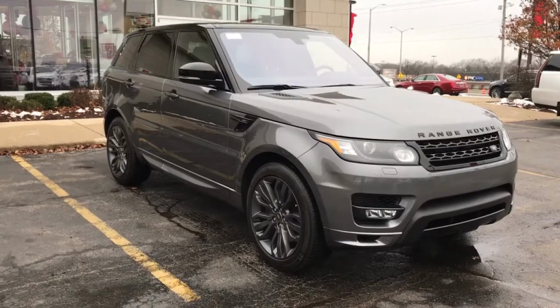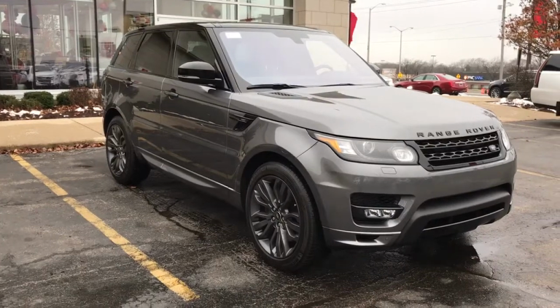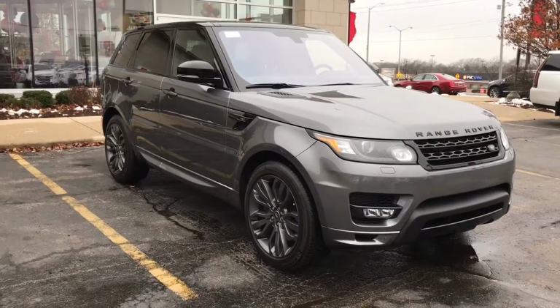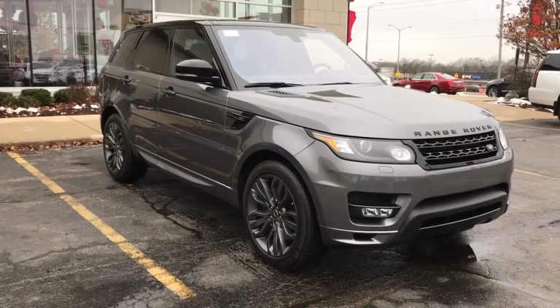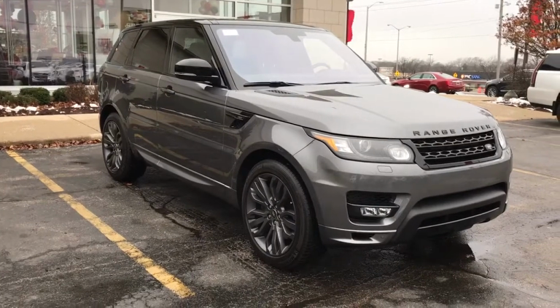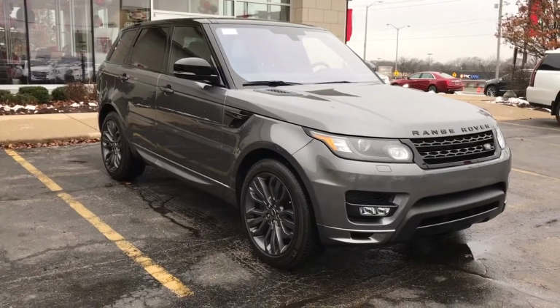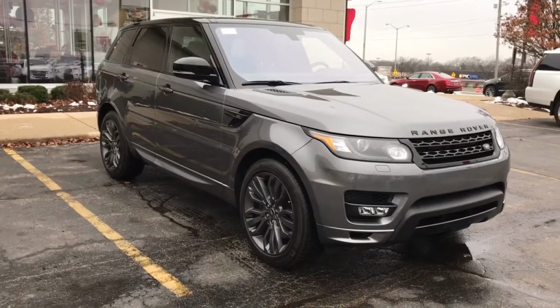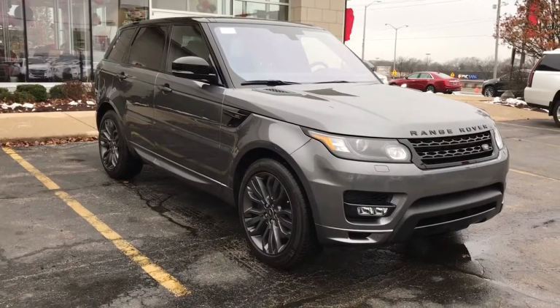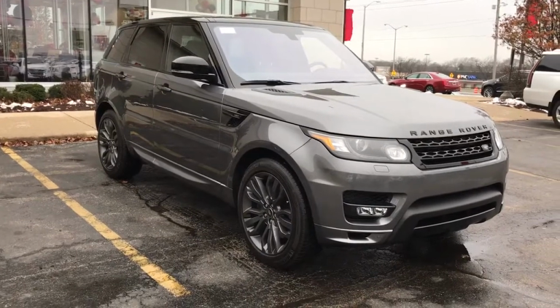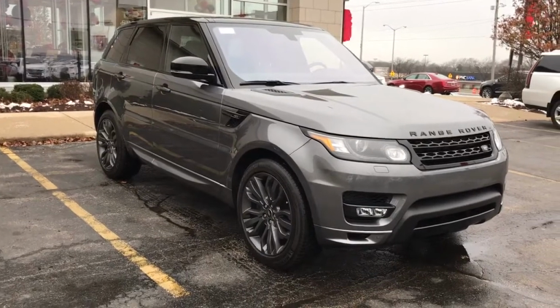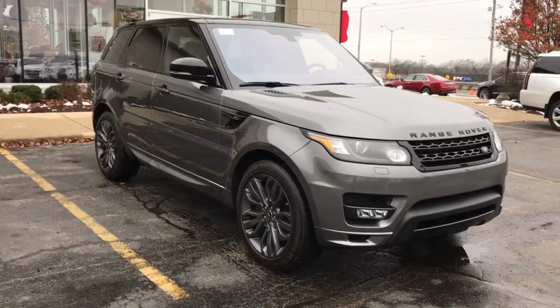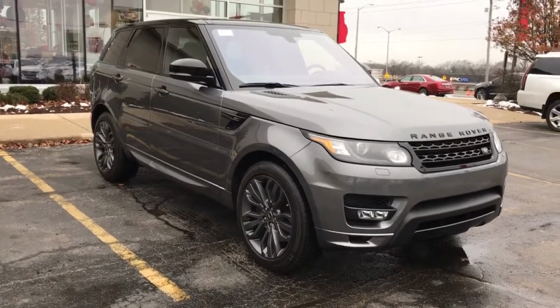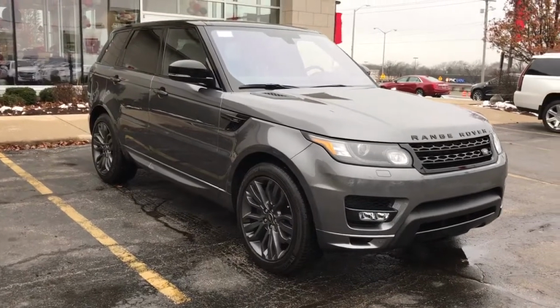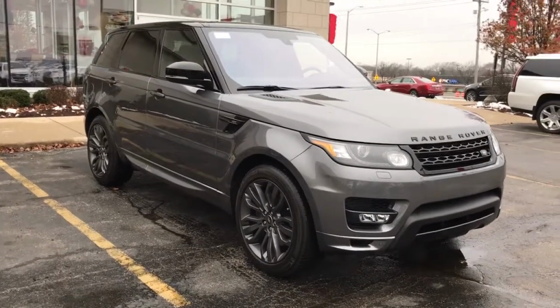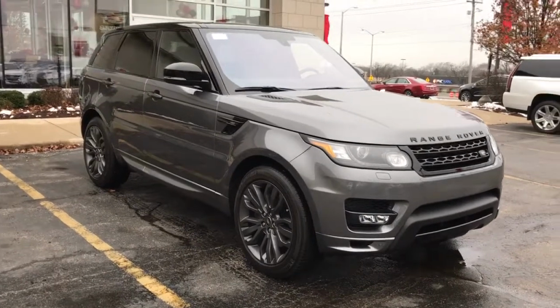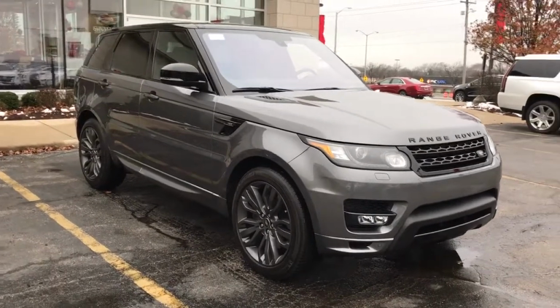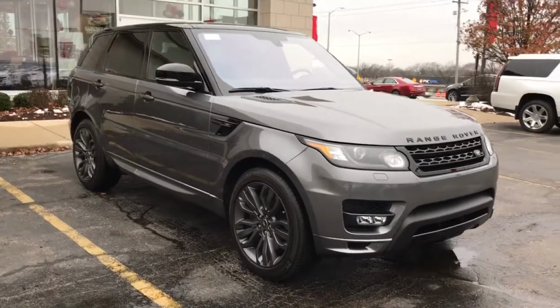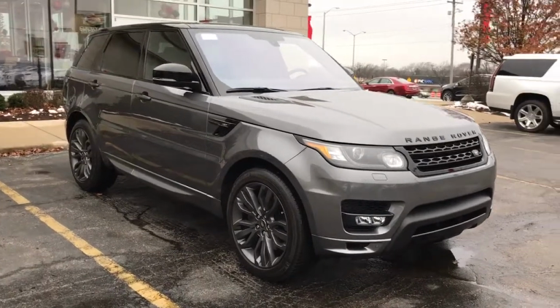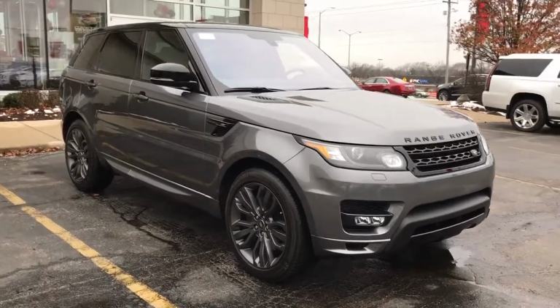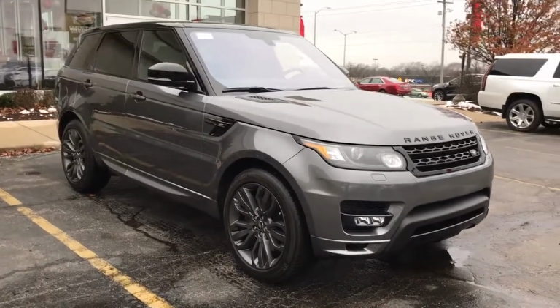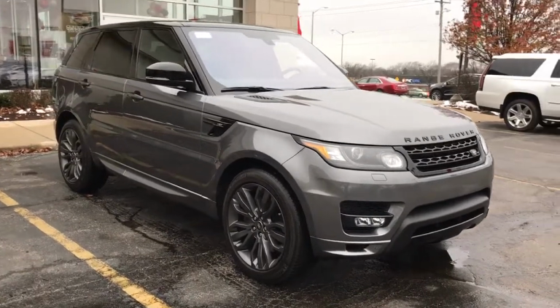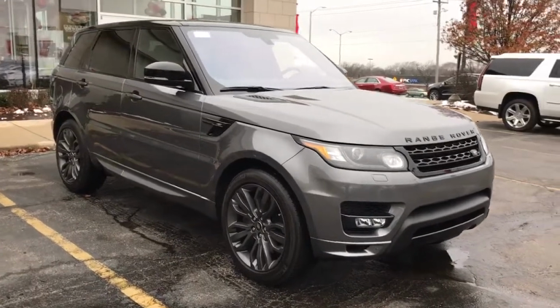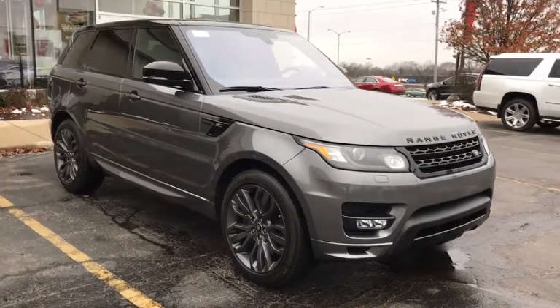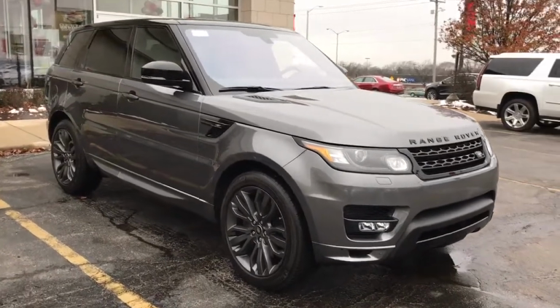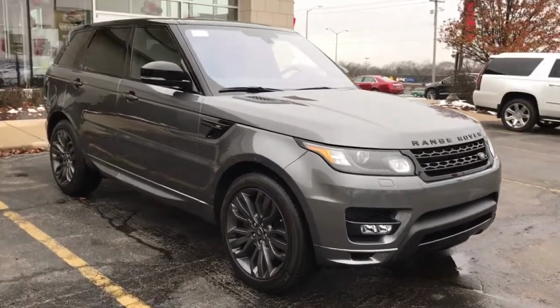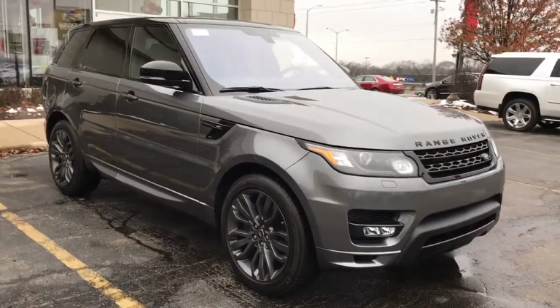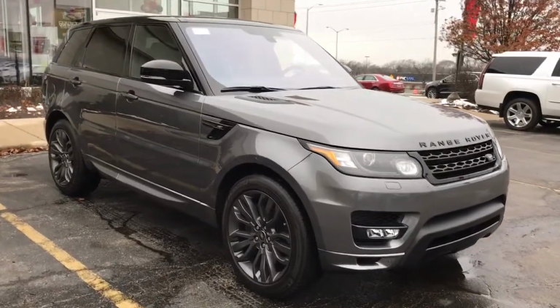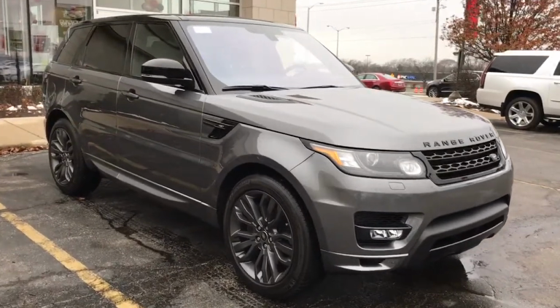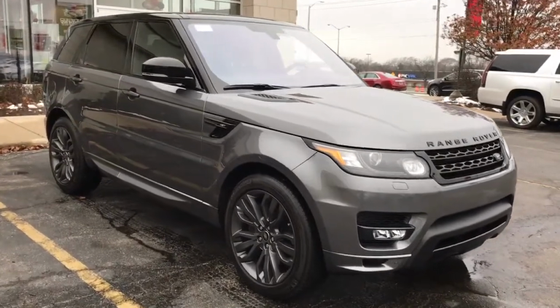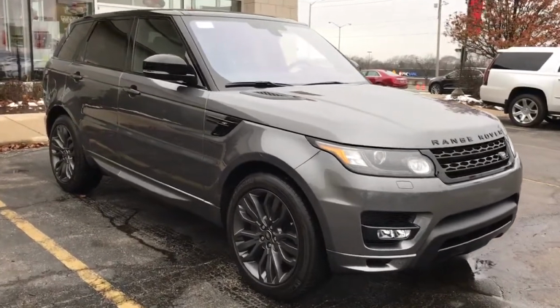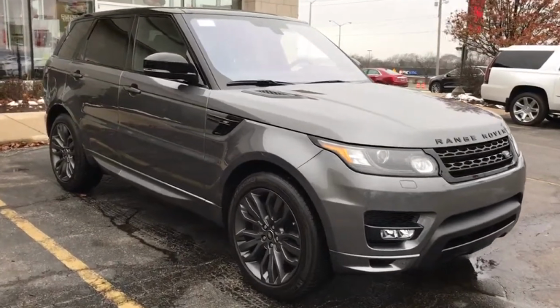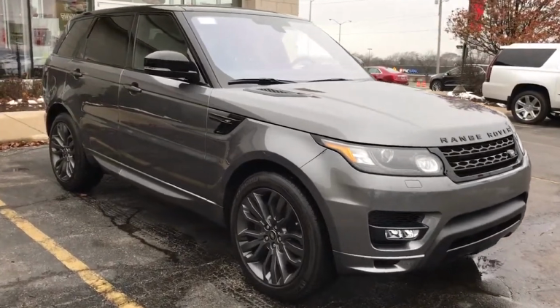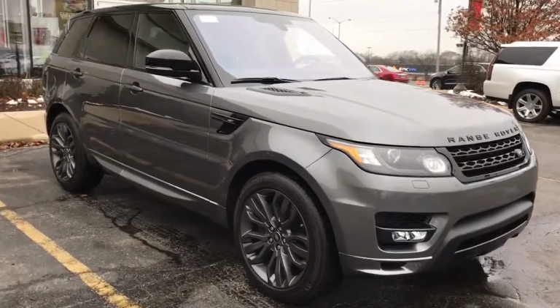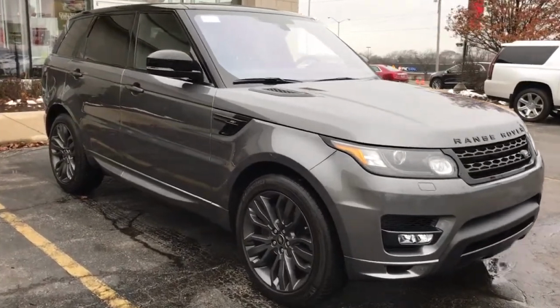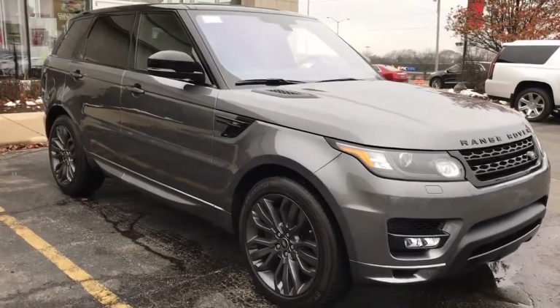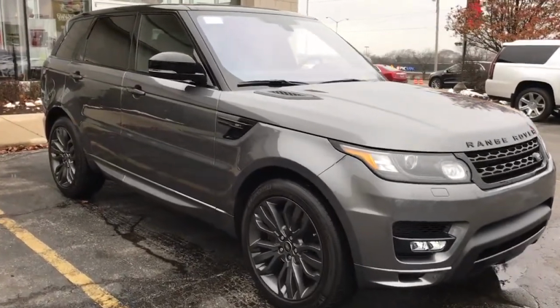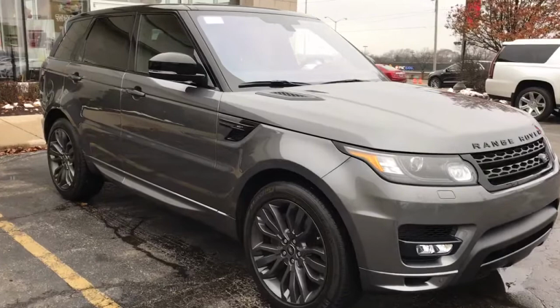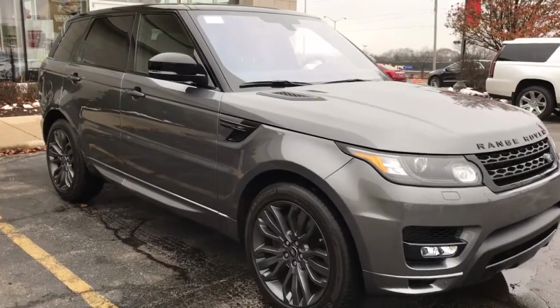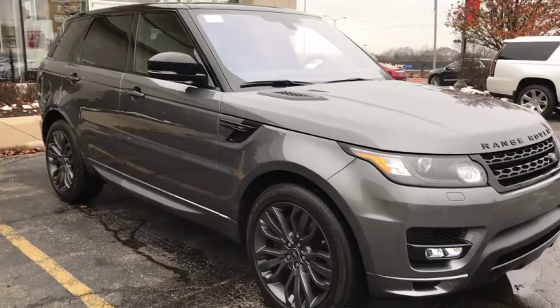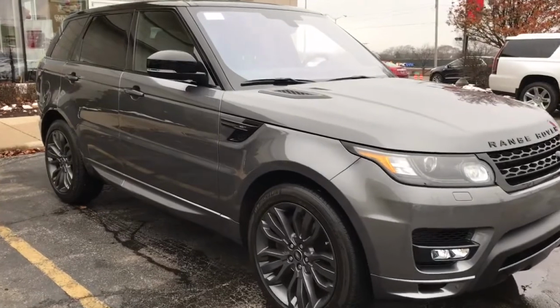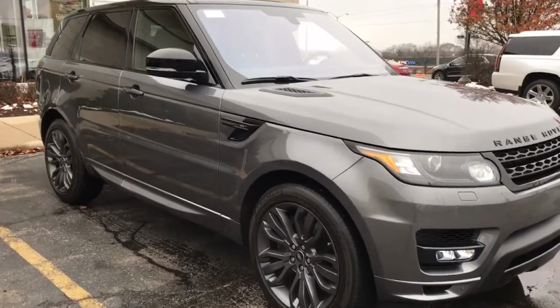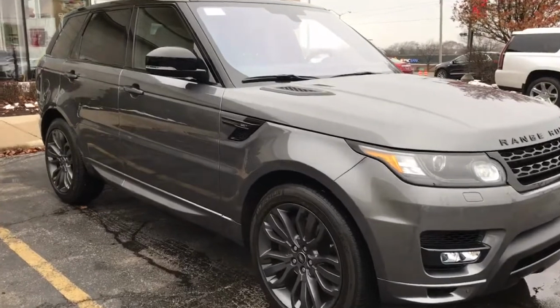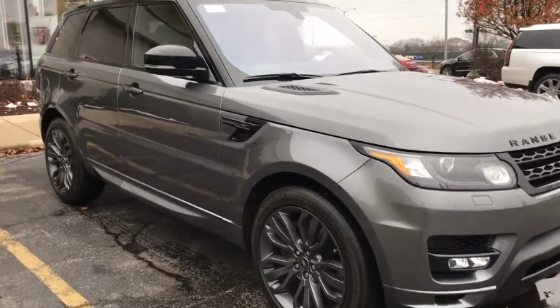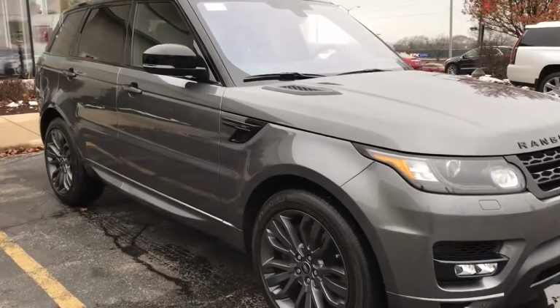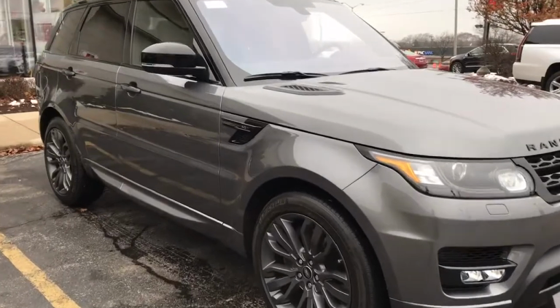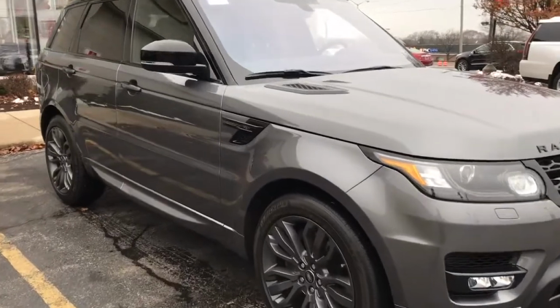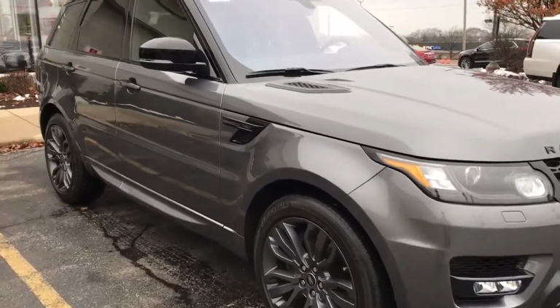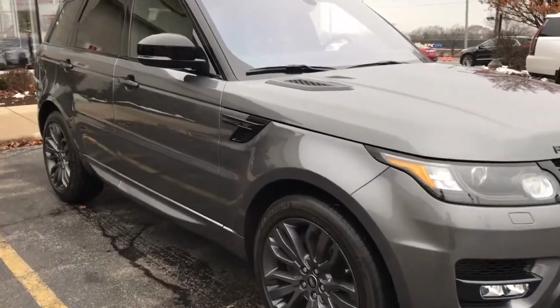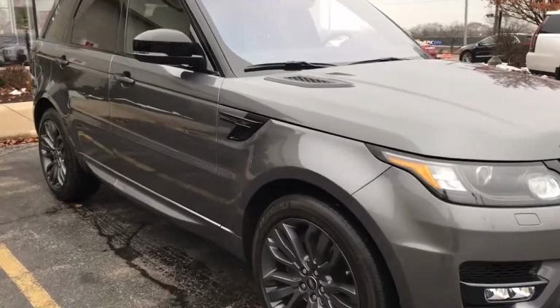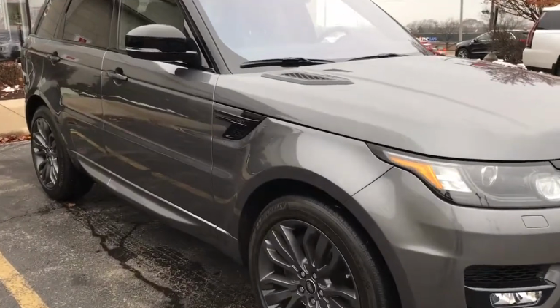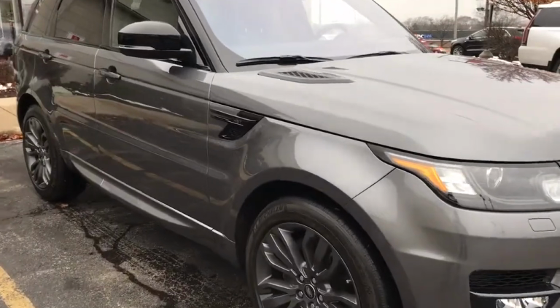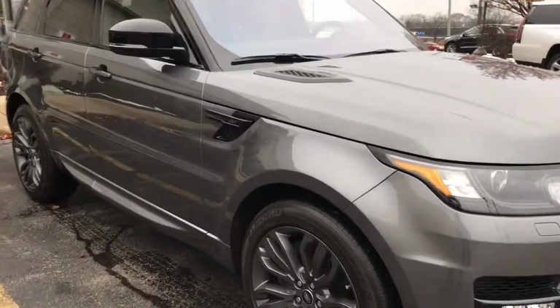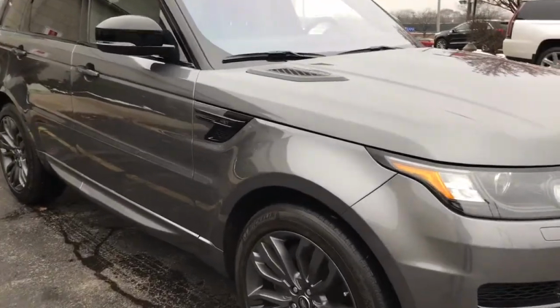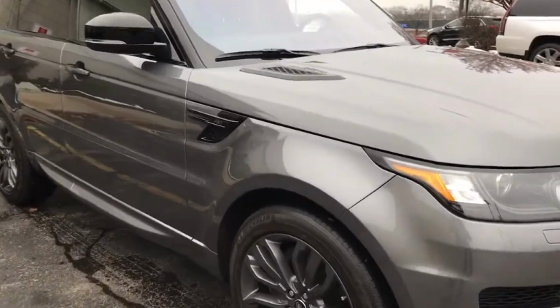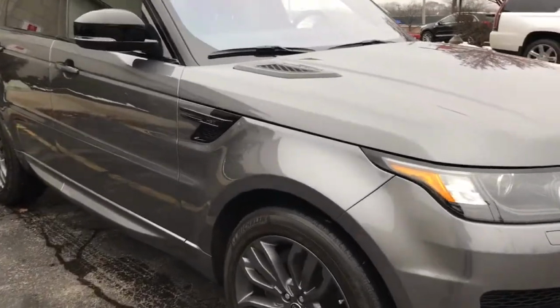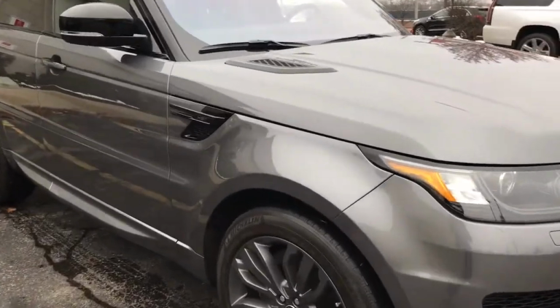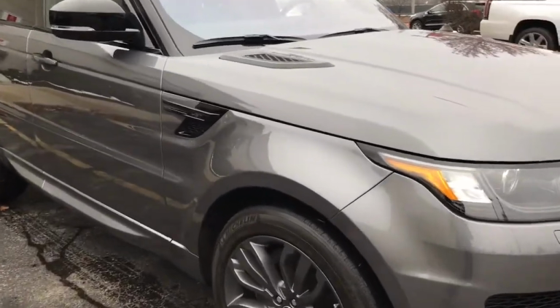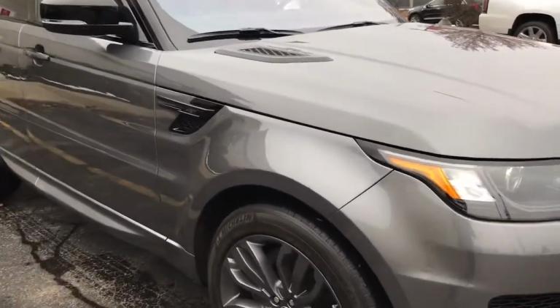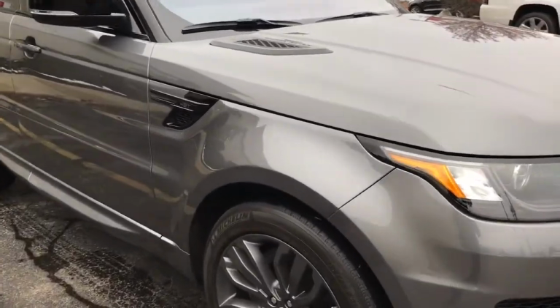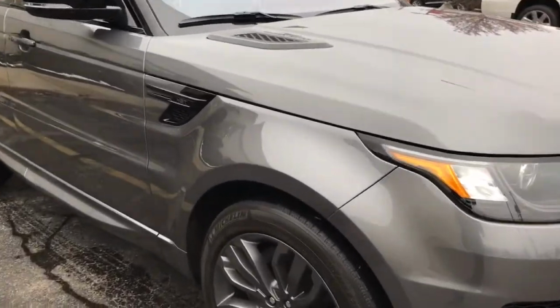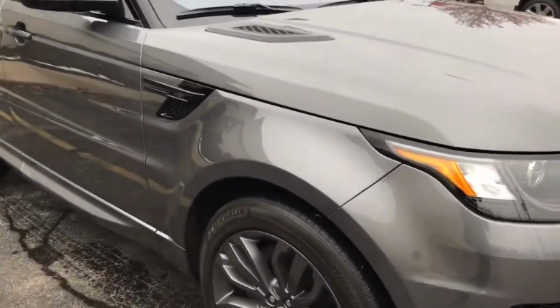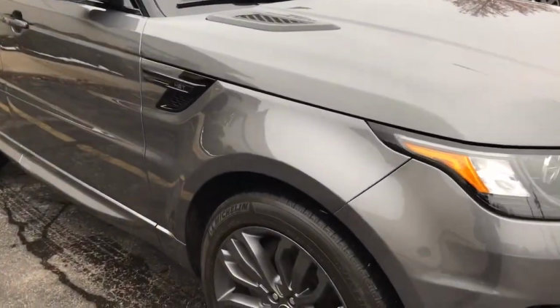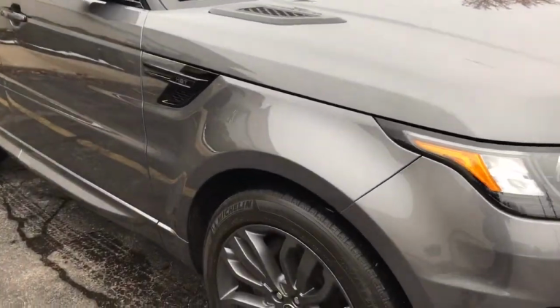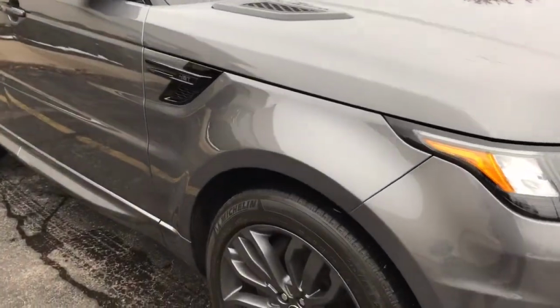This is Skyler at Boucher Cadillac. Here today is our 2016 Range Rover Sport HSE.